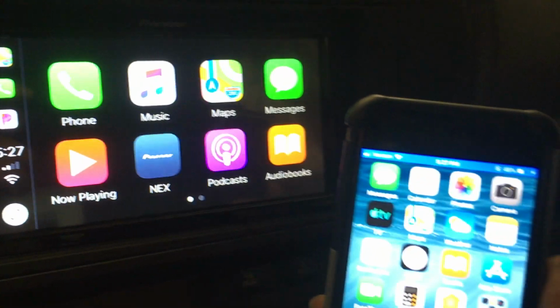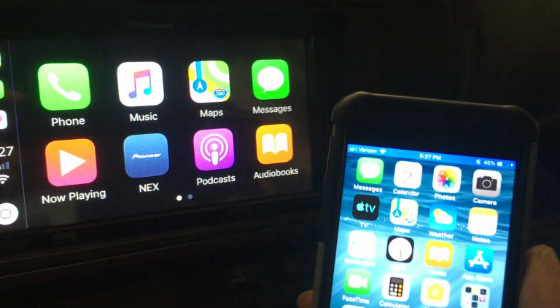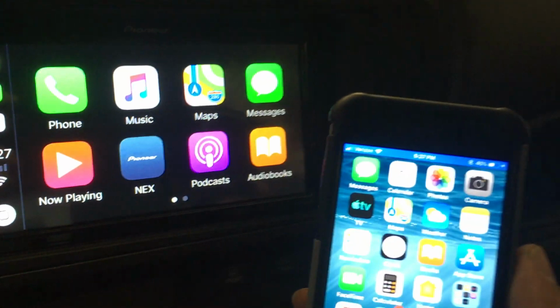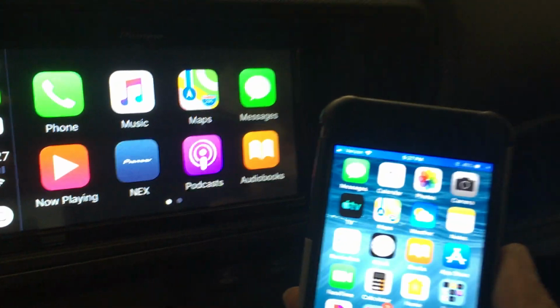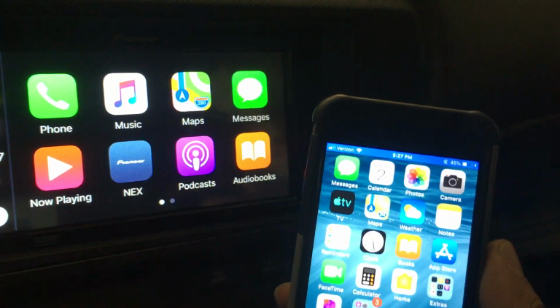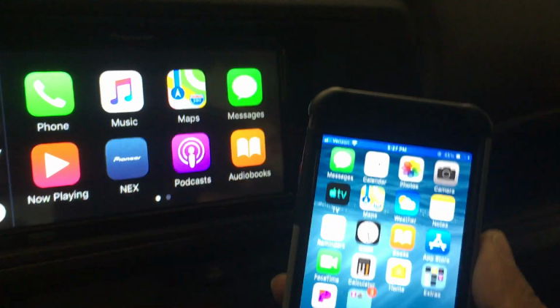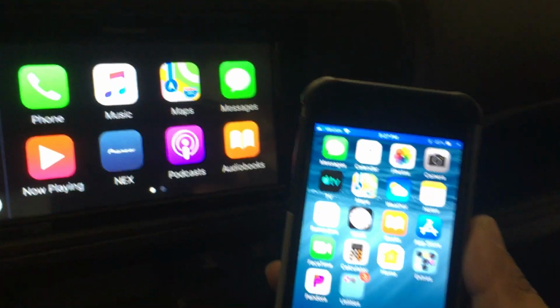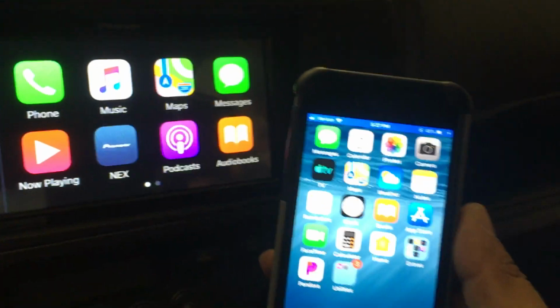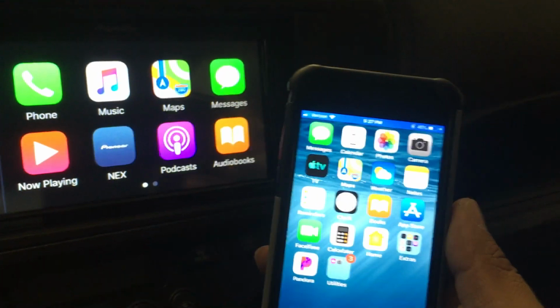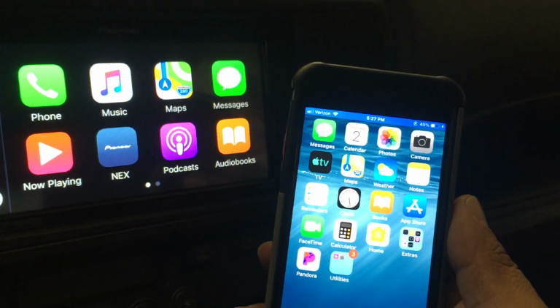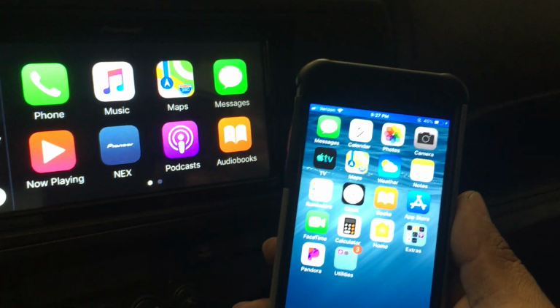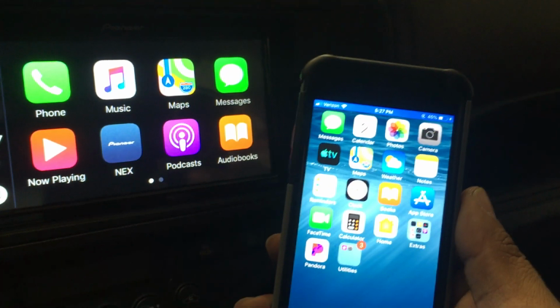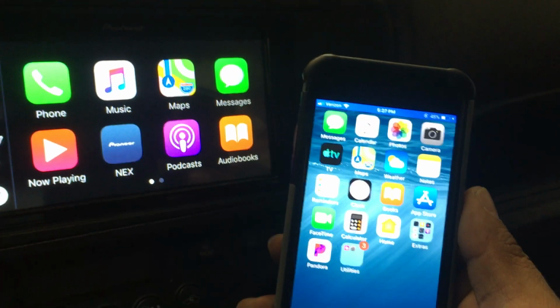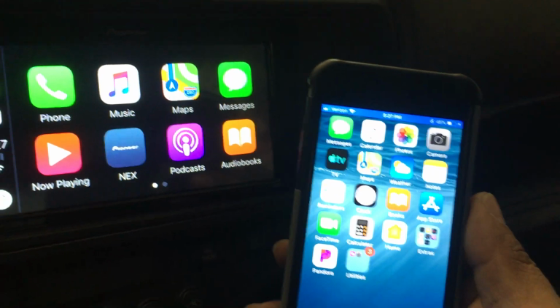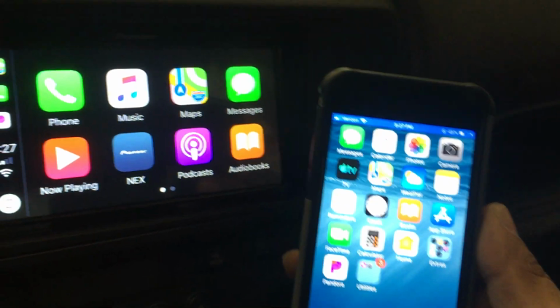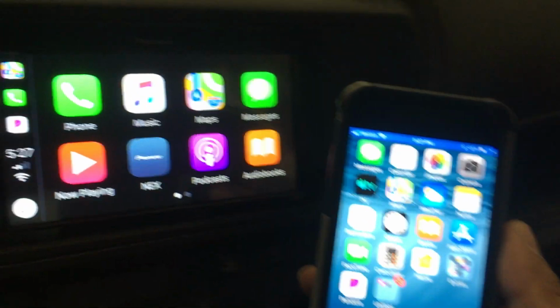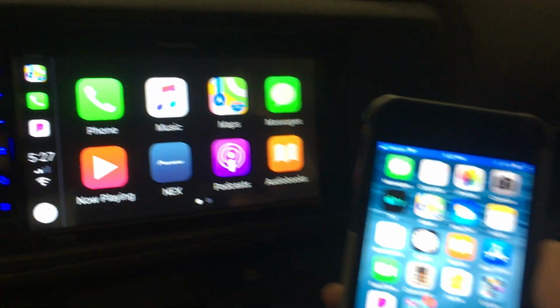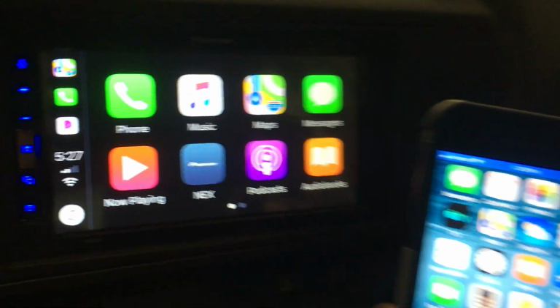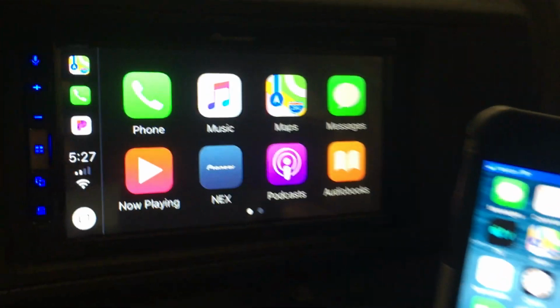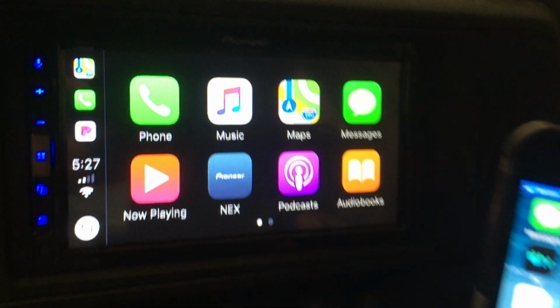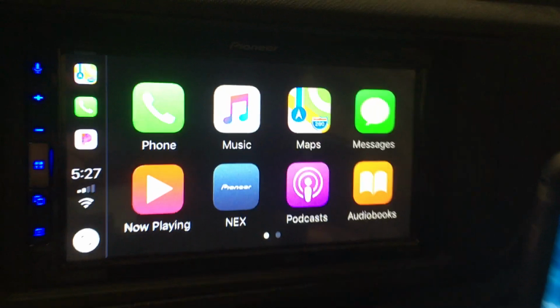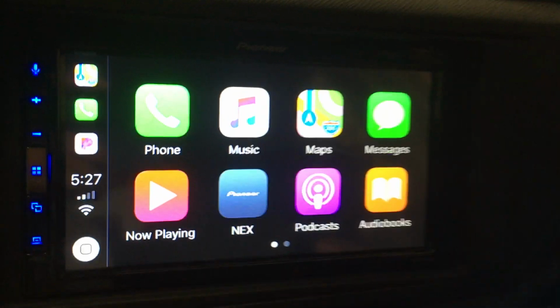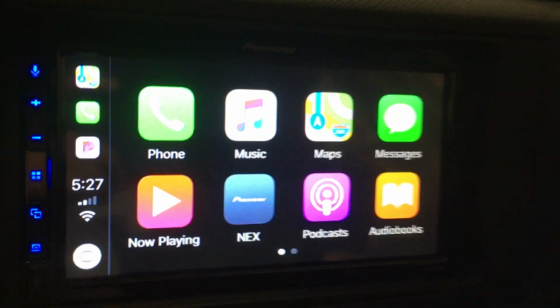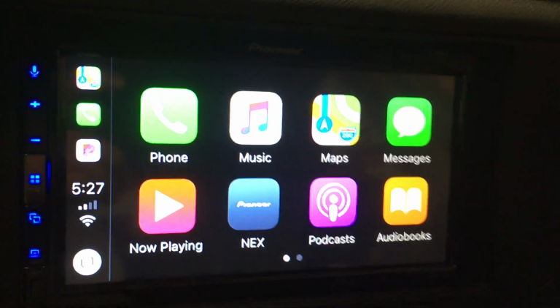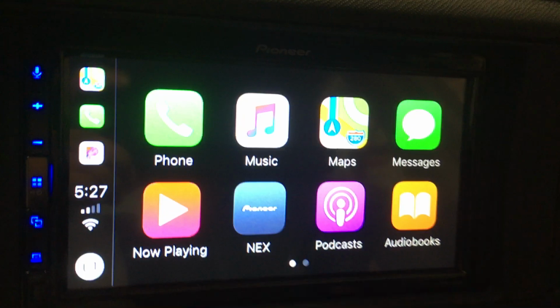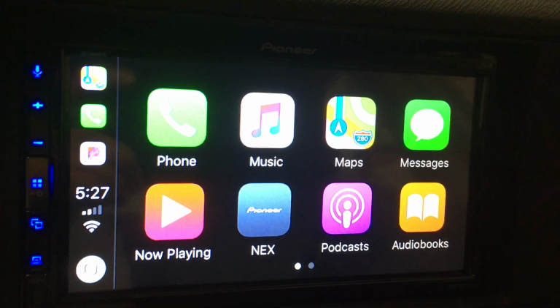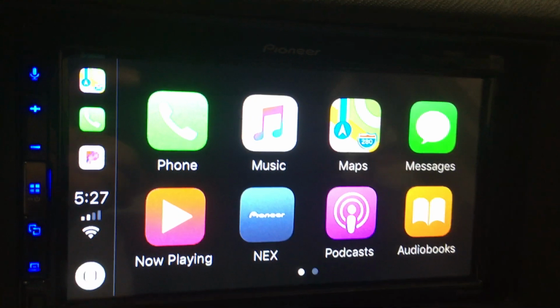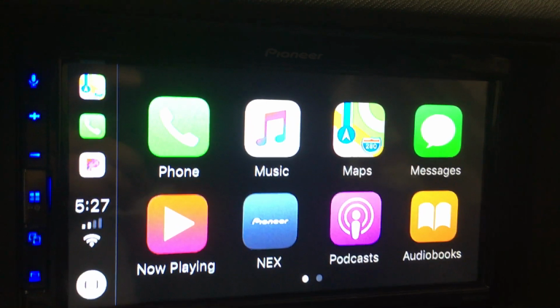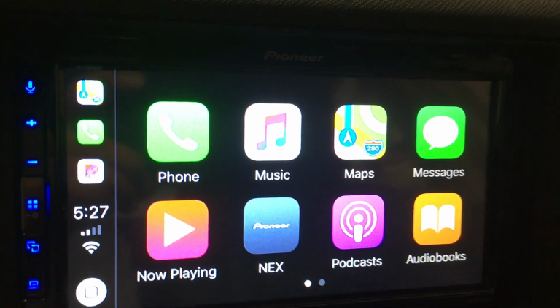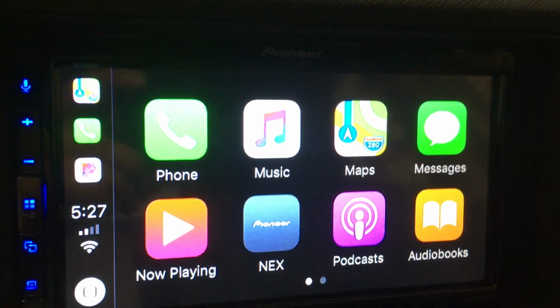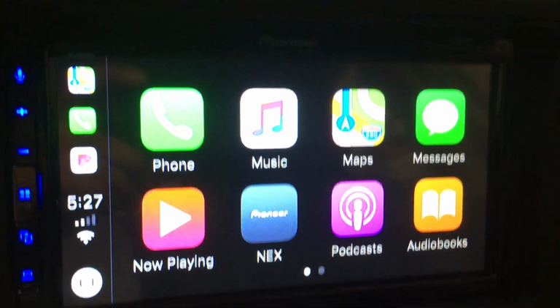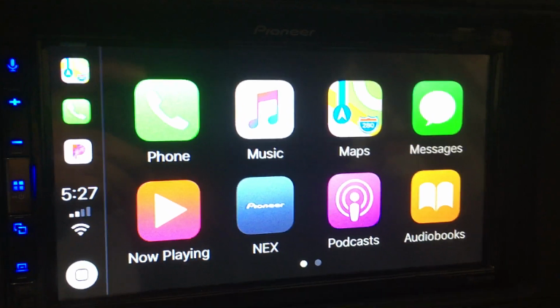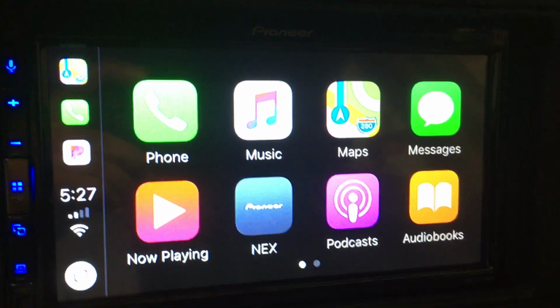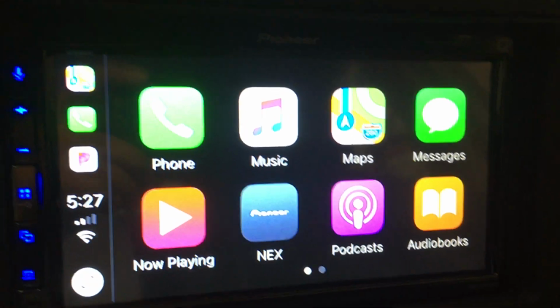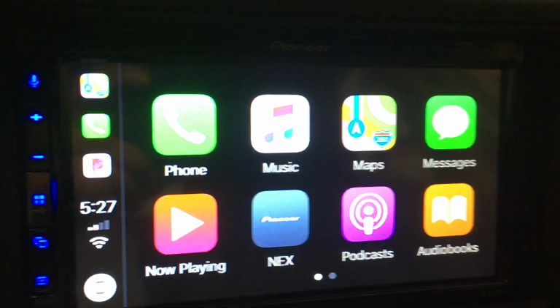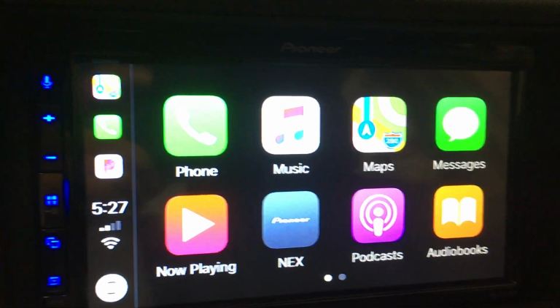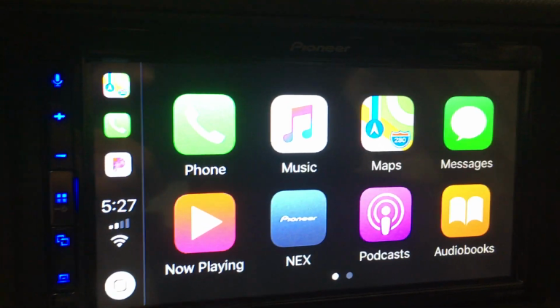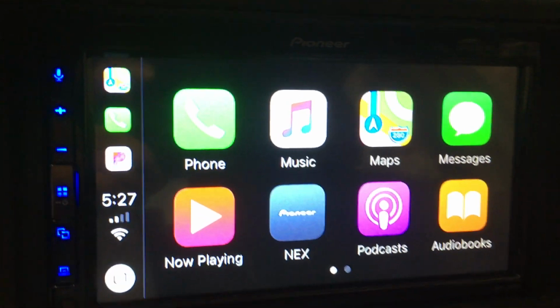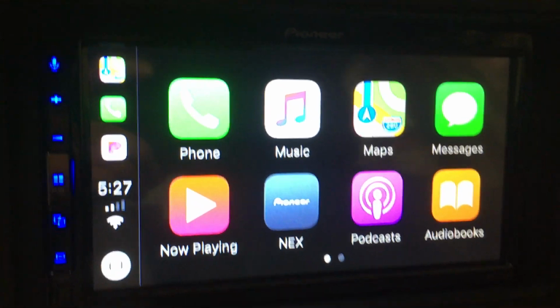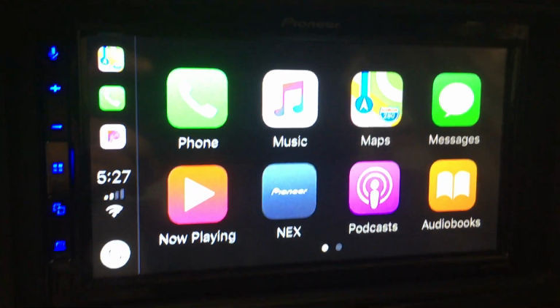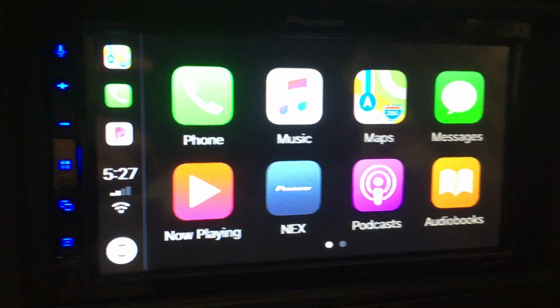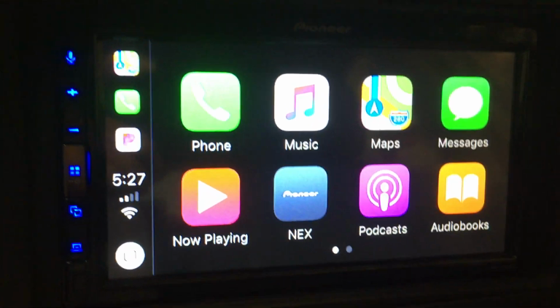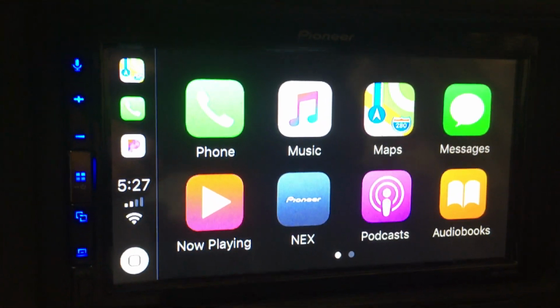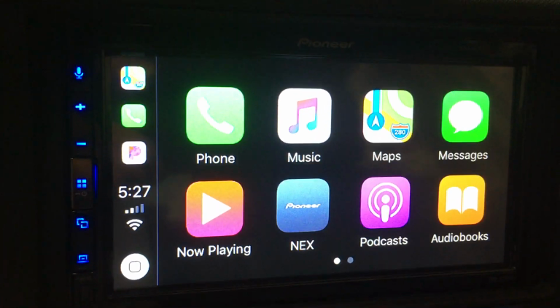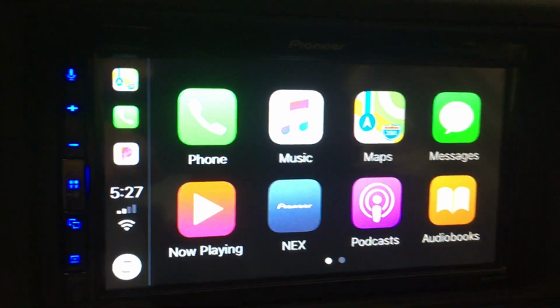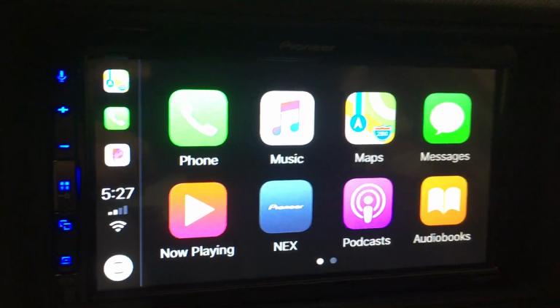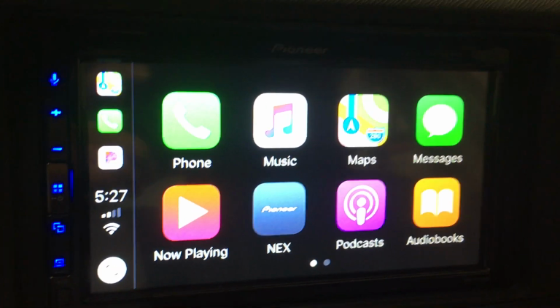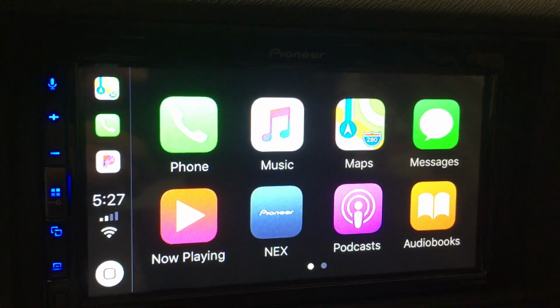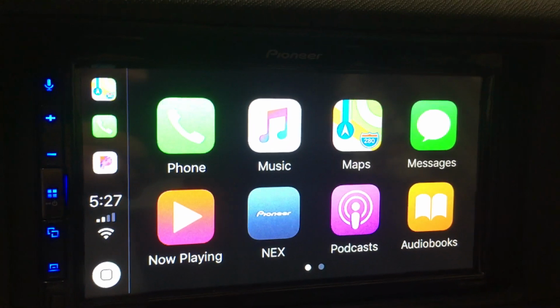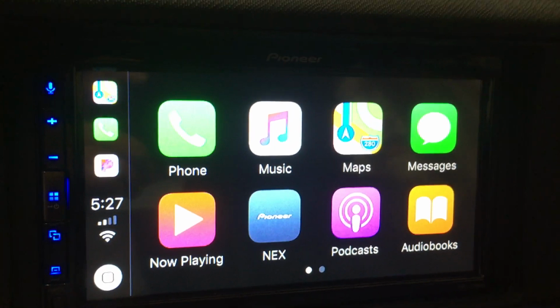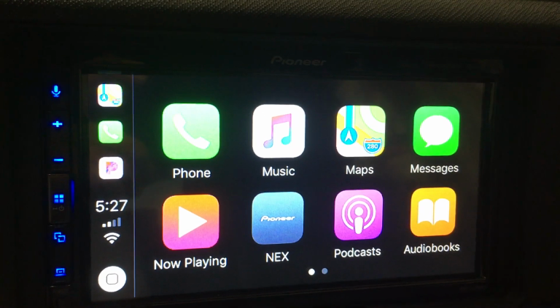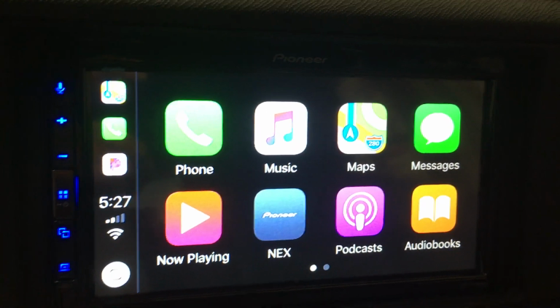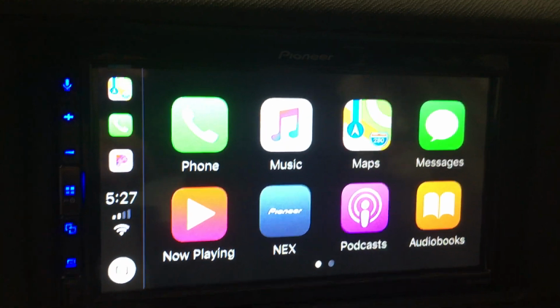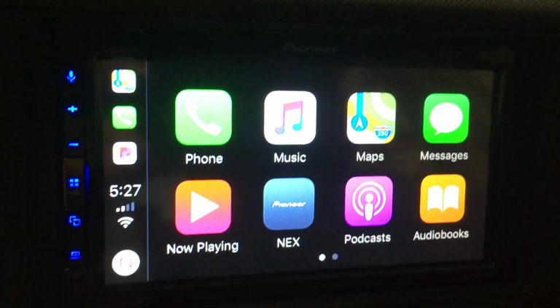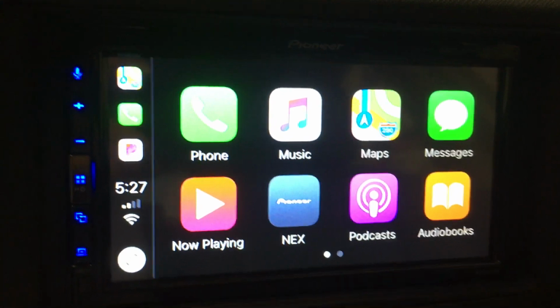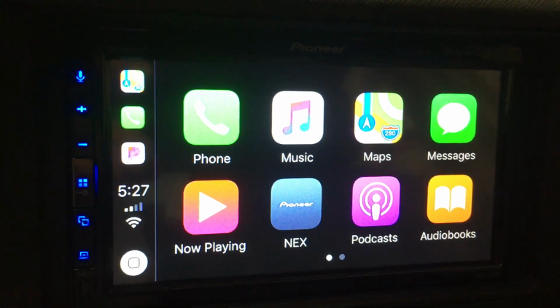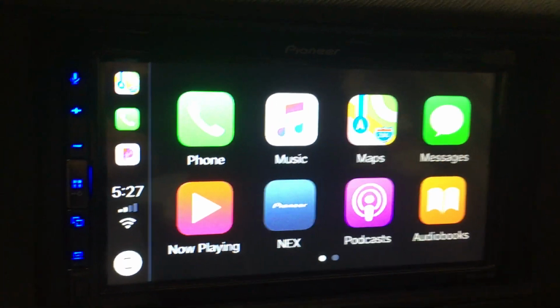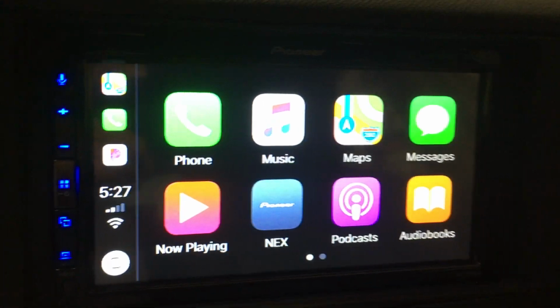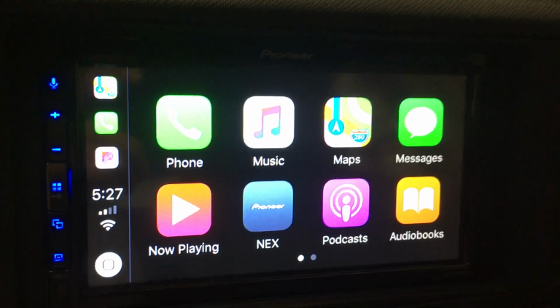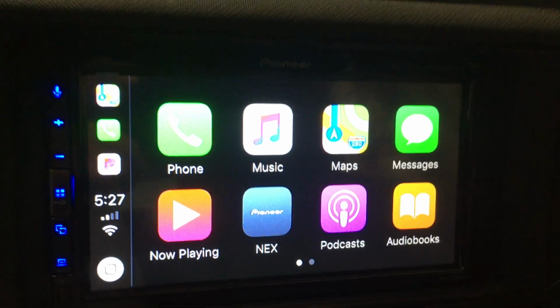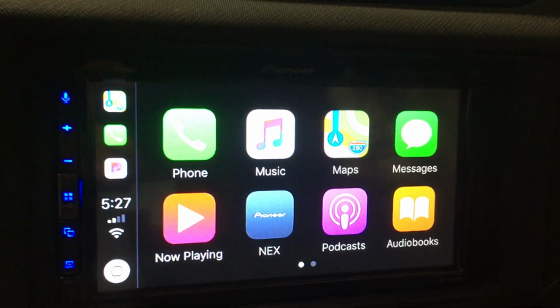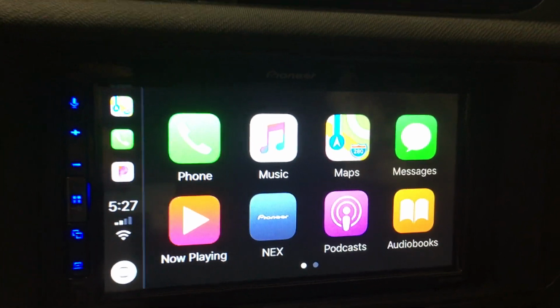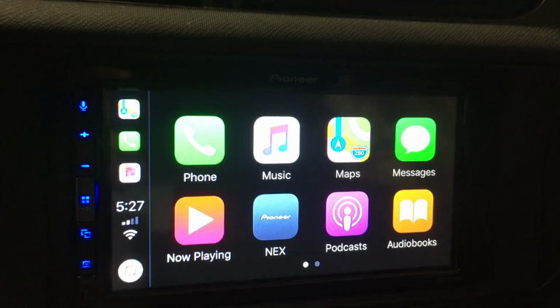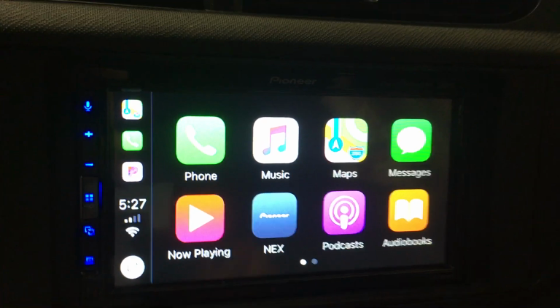2012 Toyota Prius with a Pioneer Mechless double-din touchscreen. We'll see you guys on the next one.